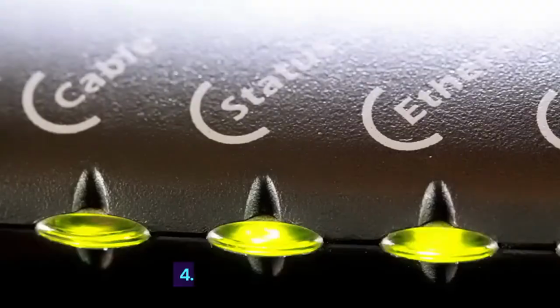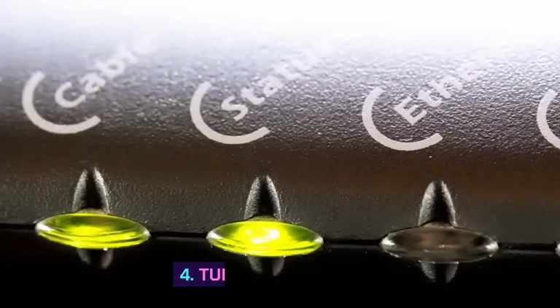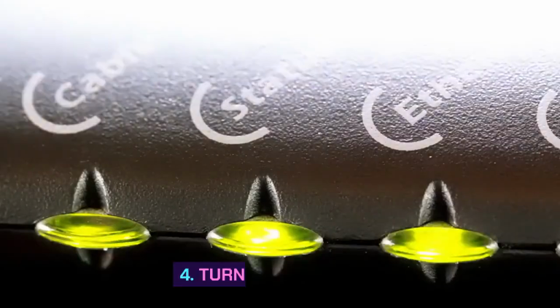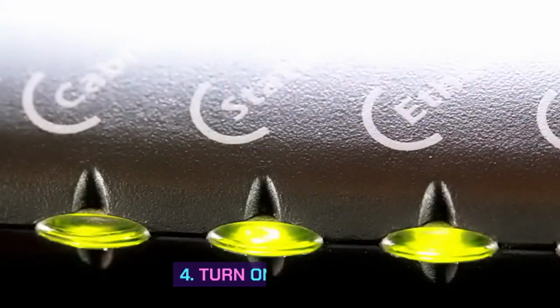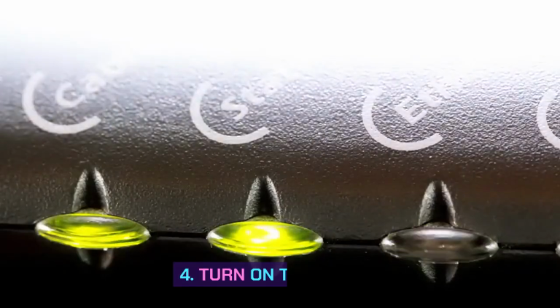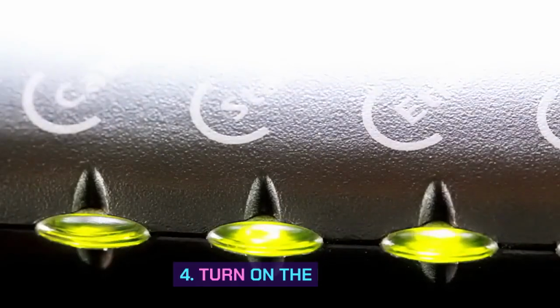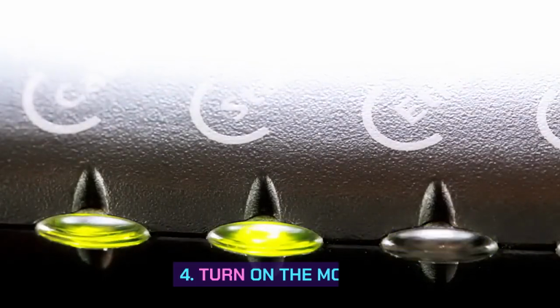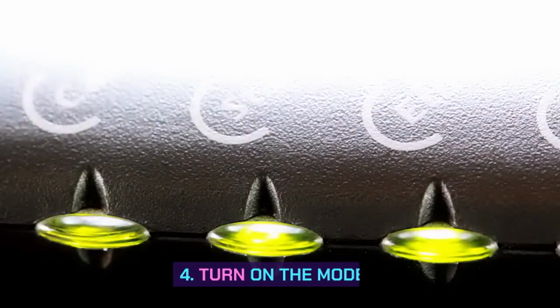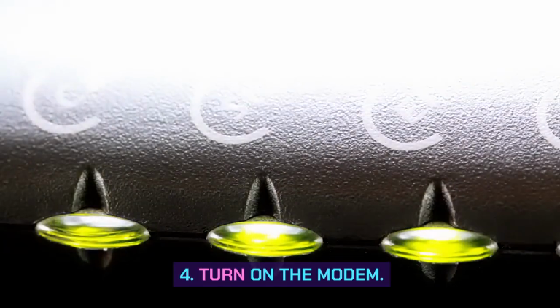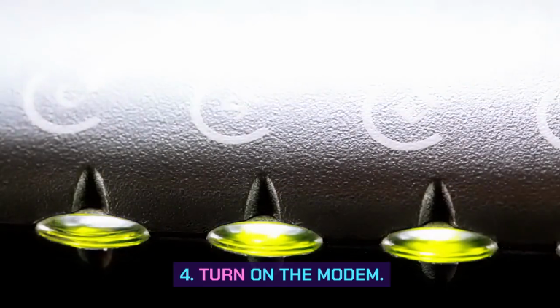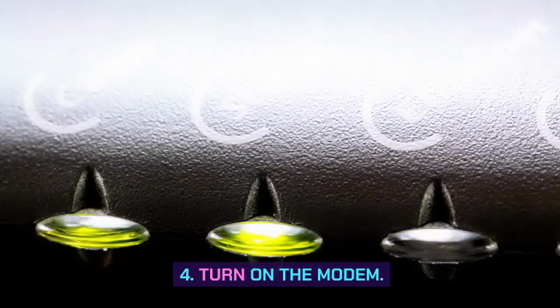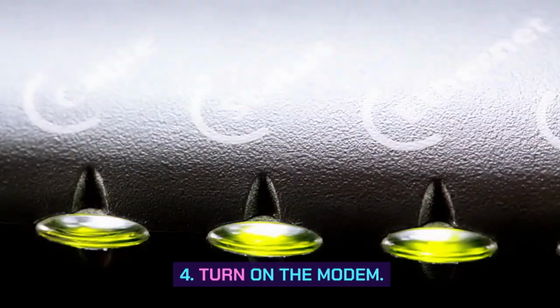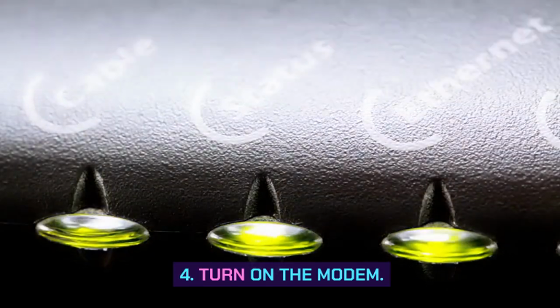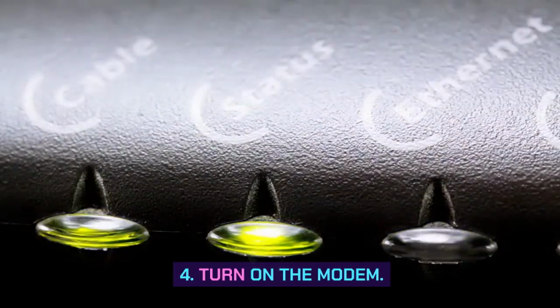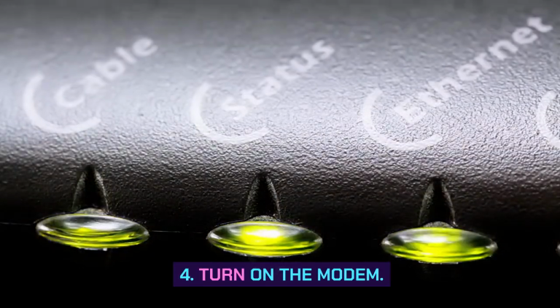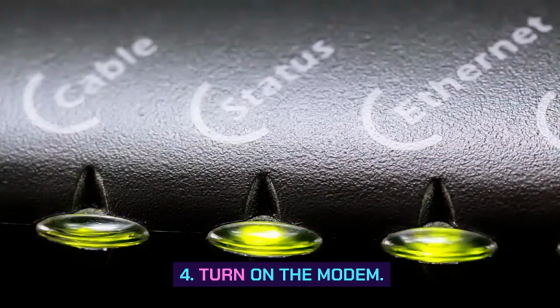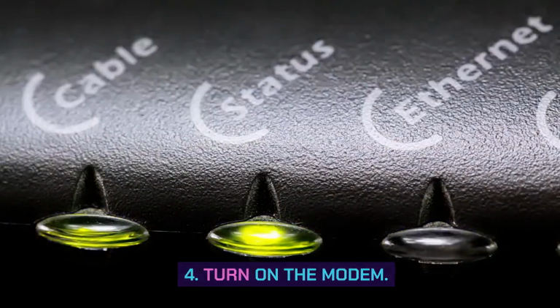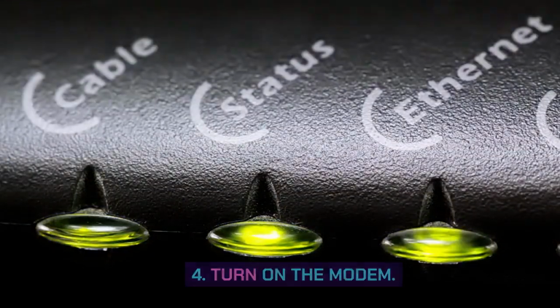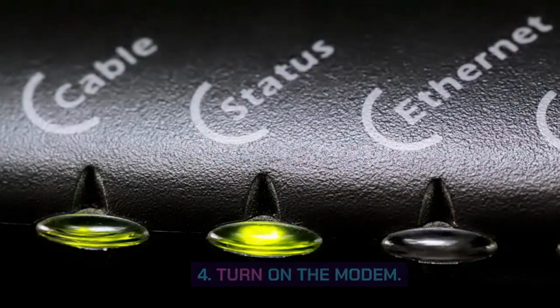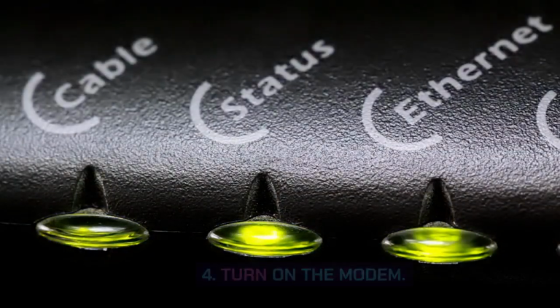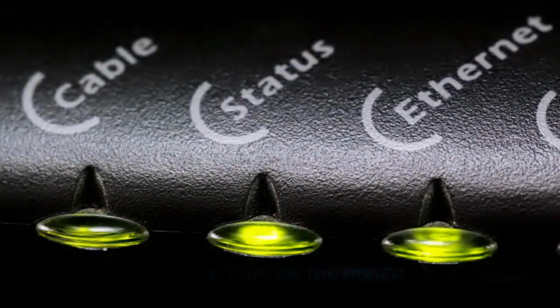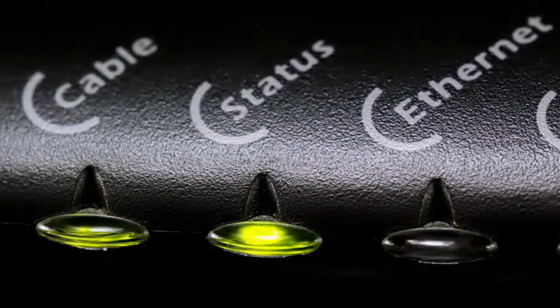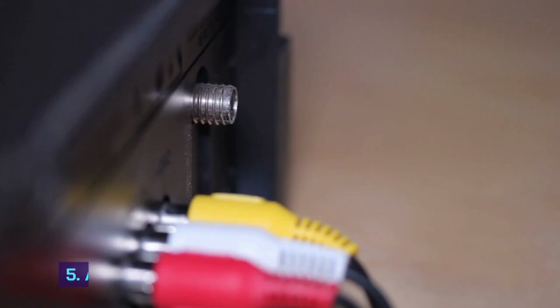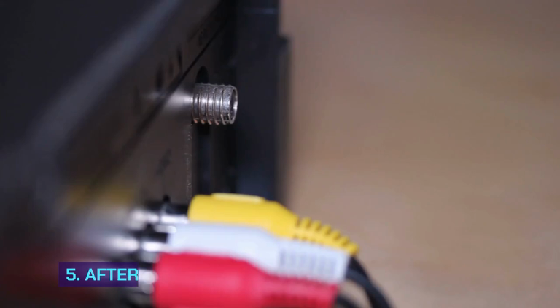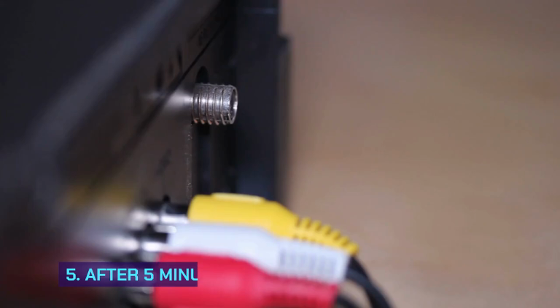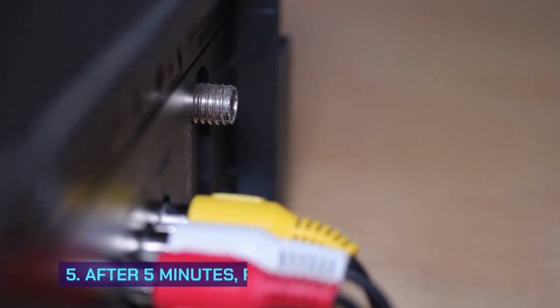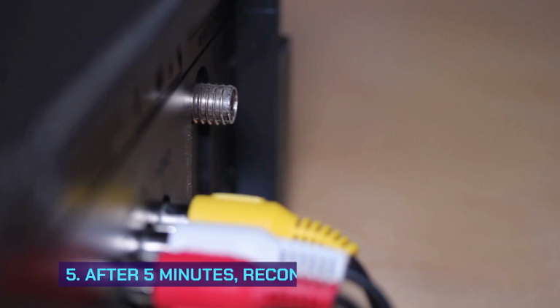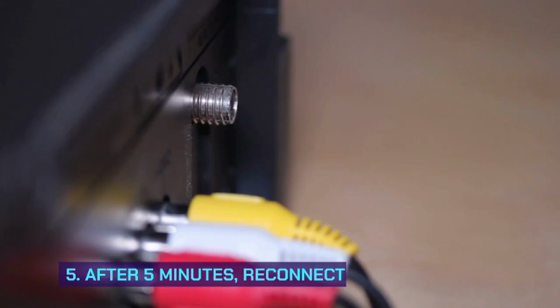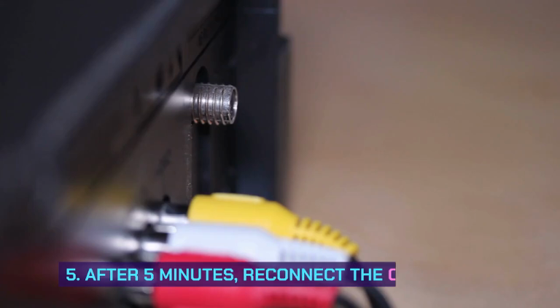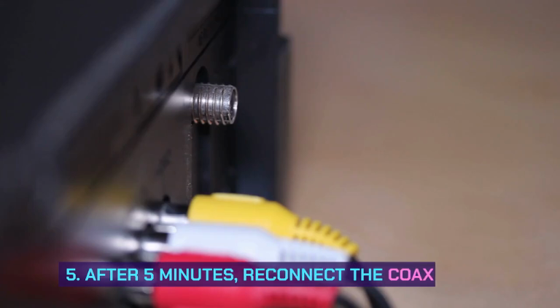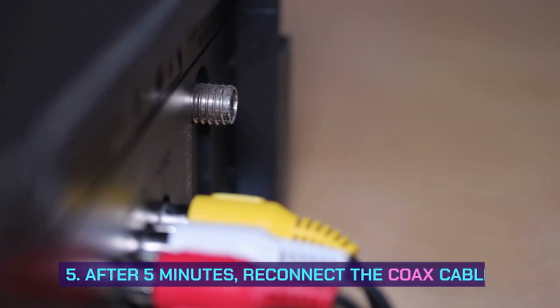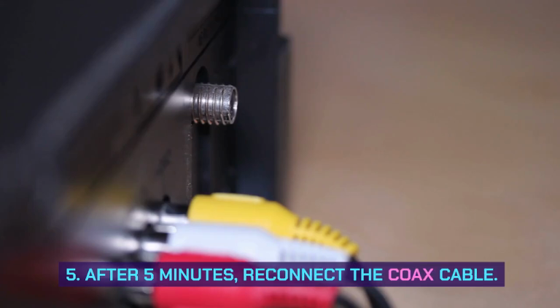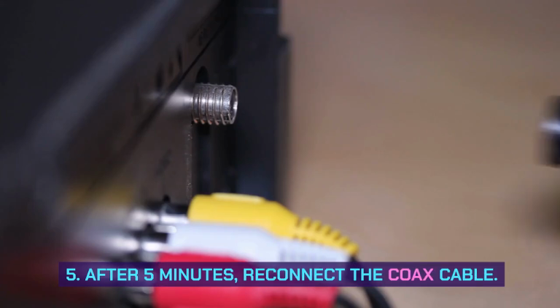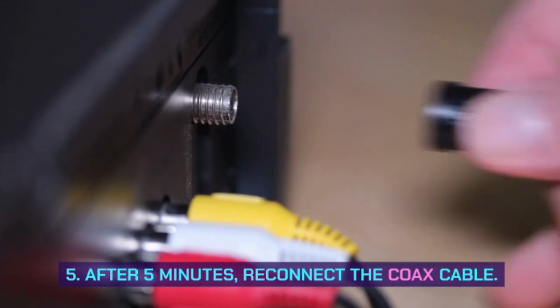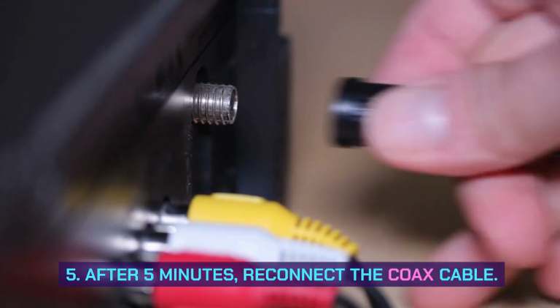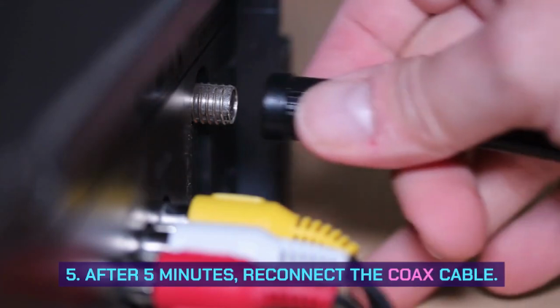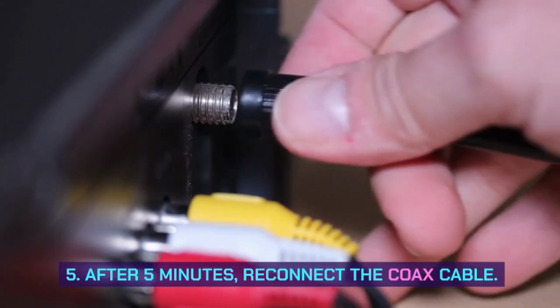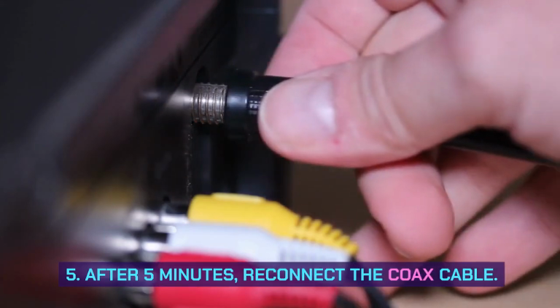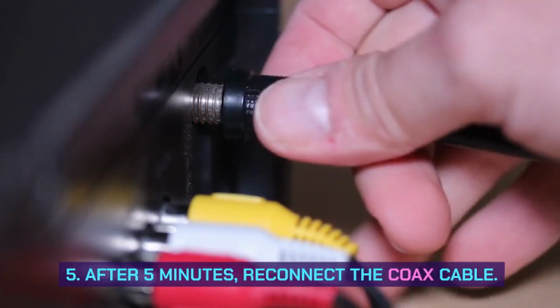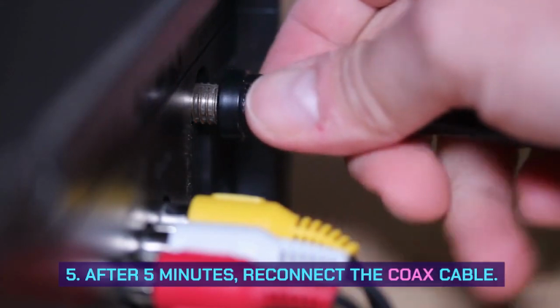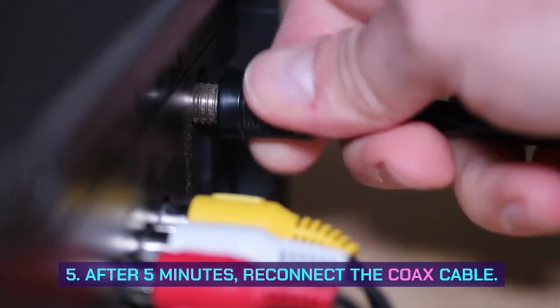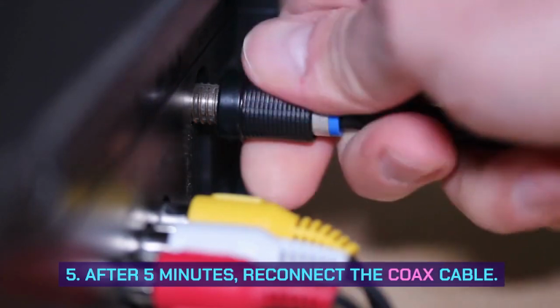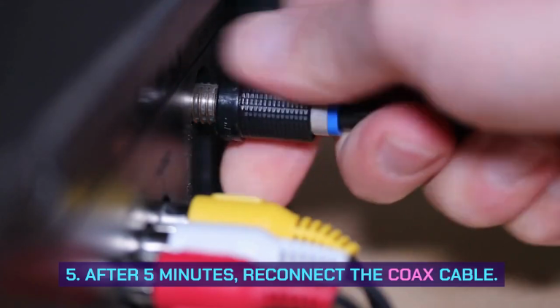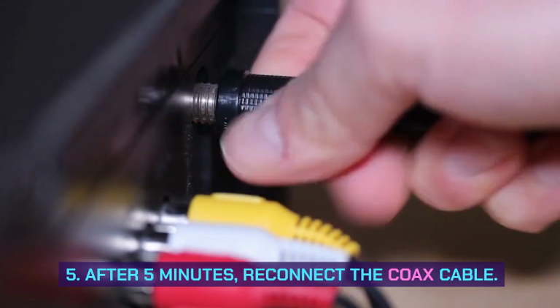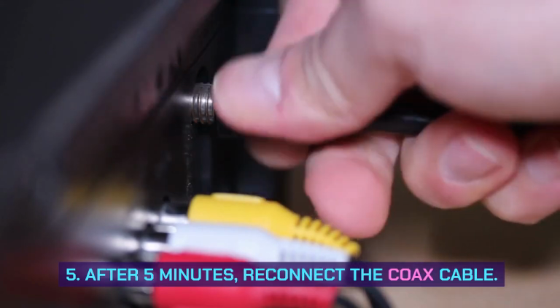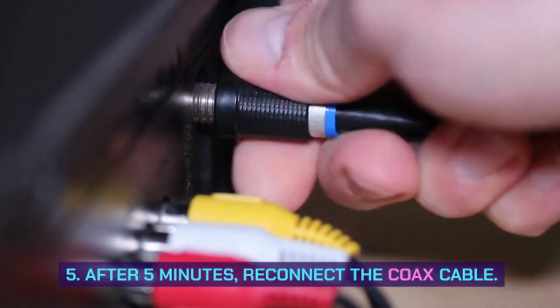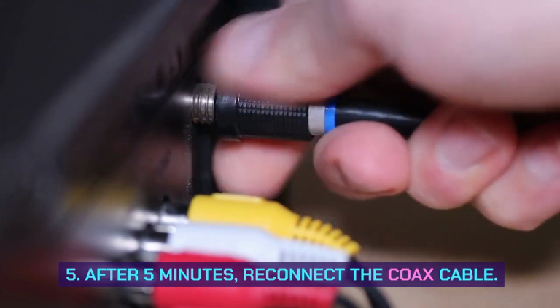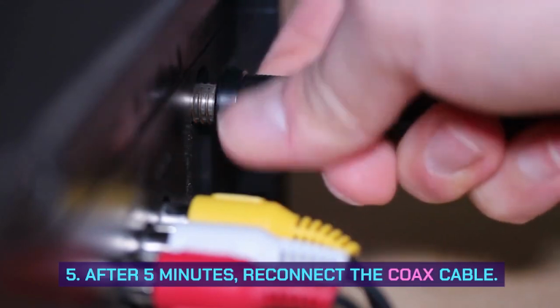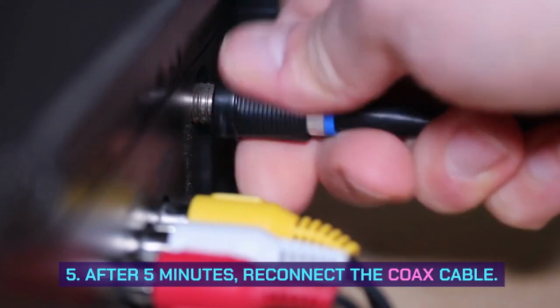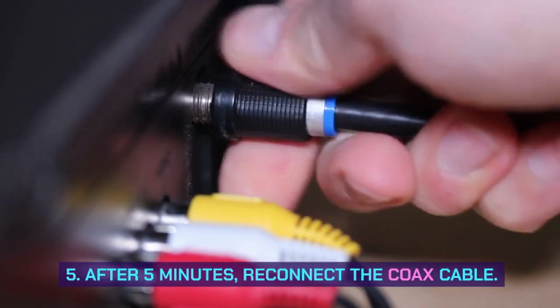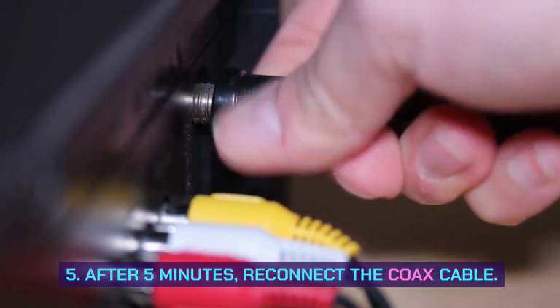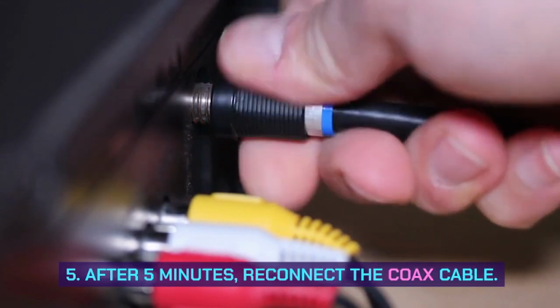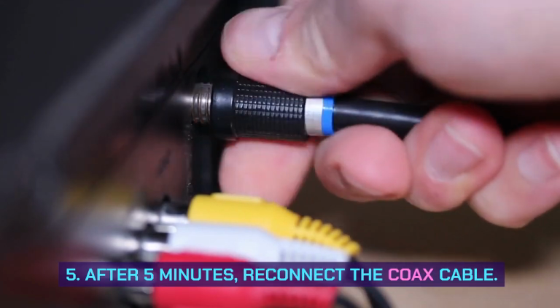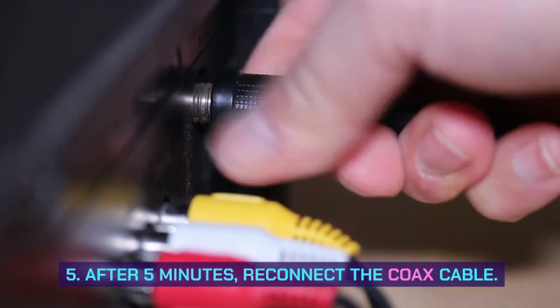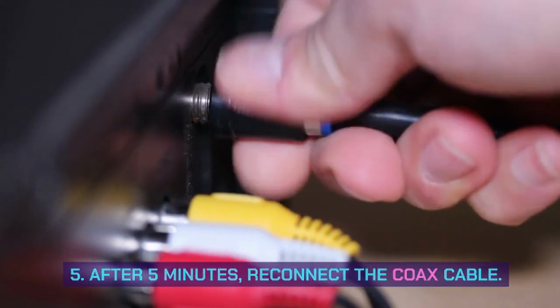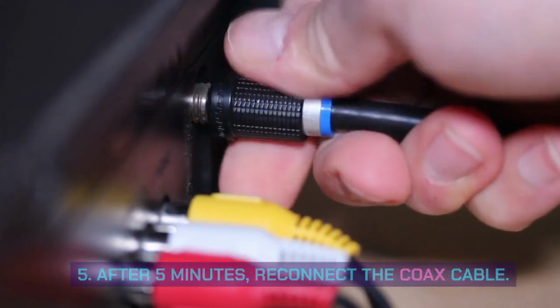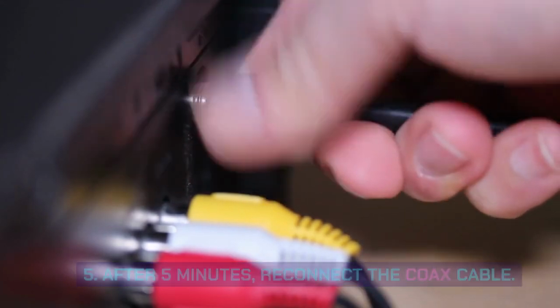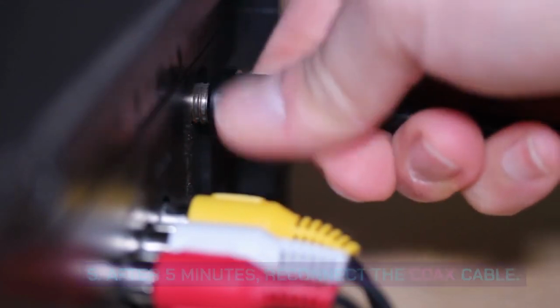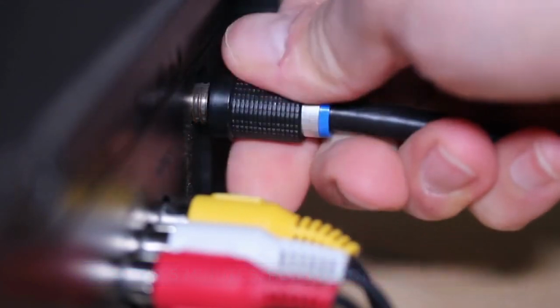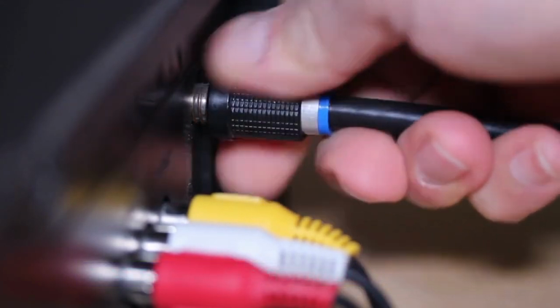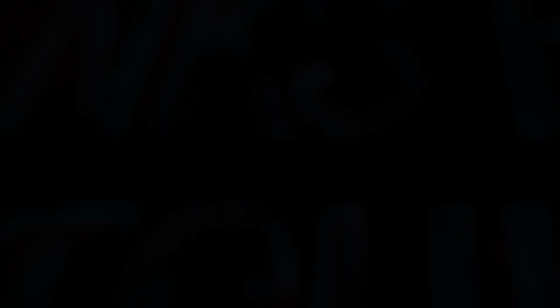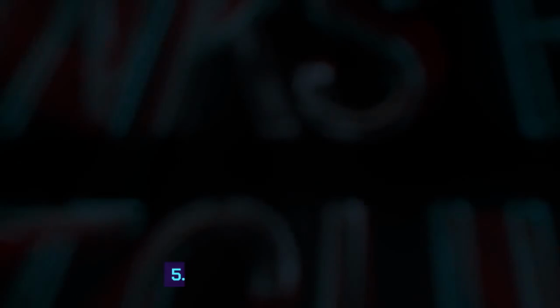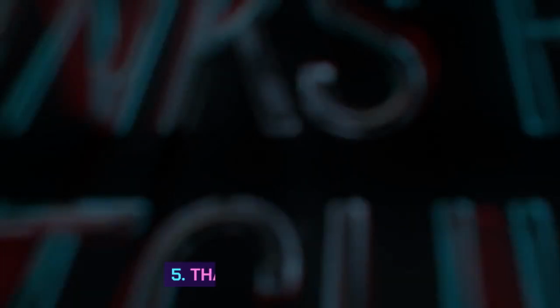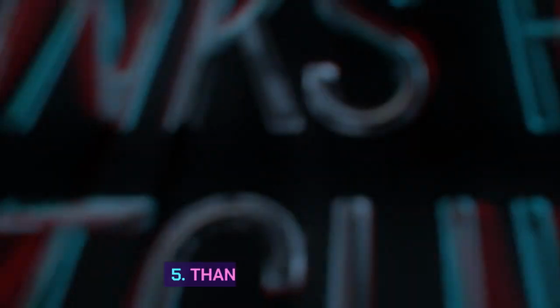4. Turn on the modem. 5. After 5 minutes, reconnect the coax cable.